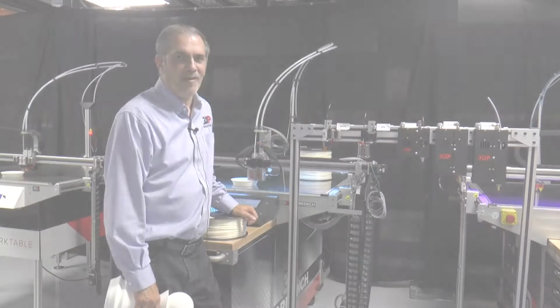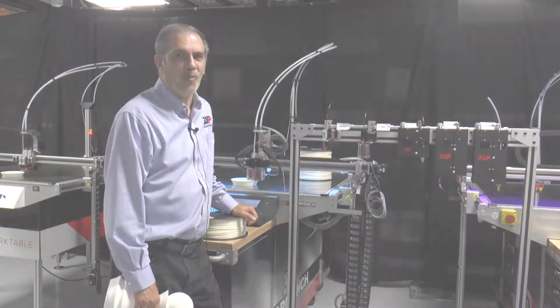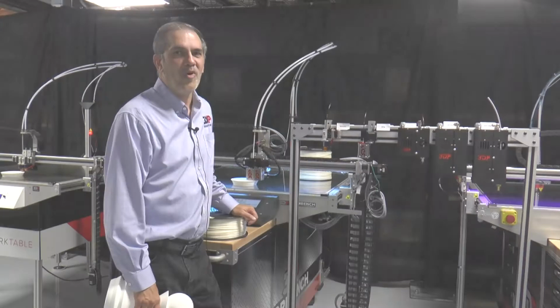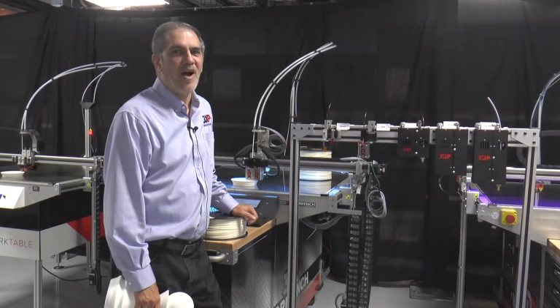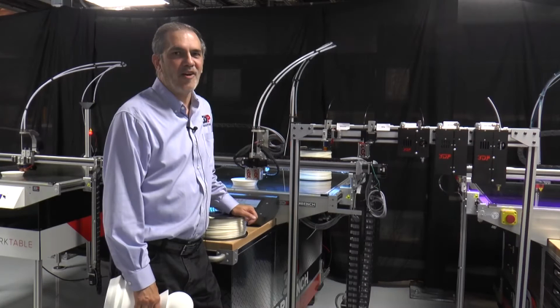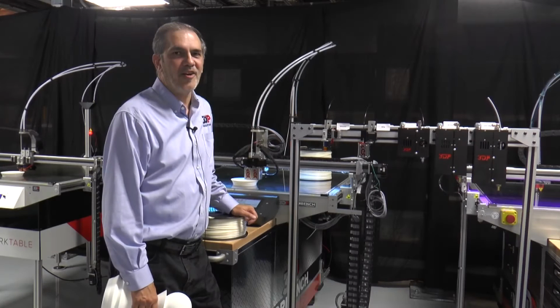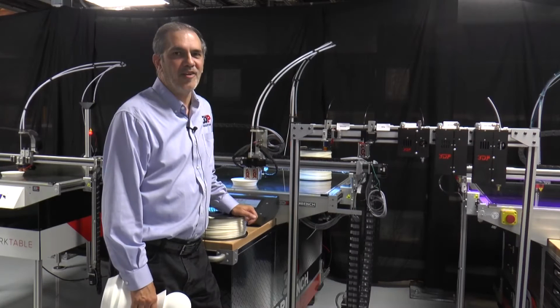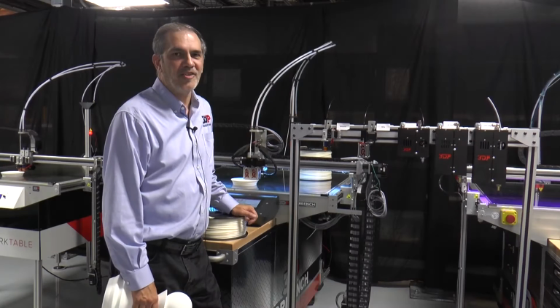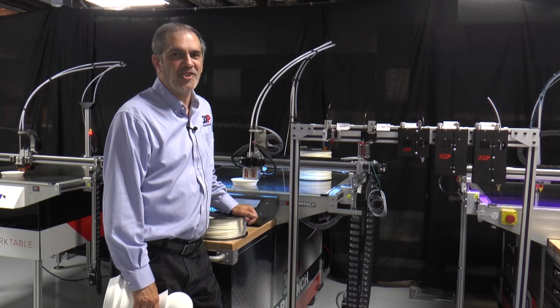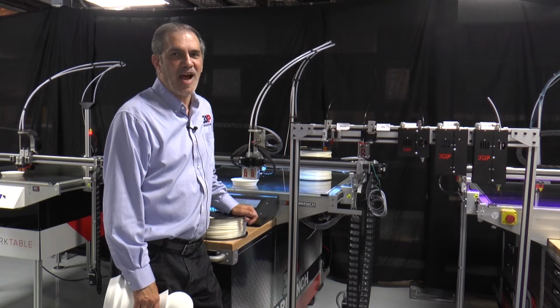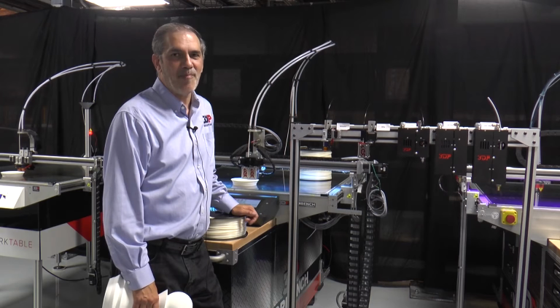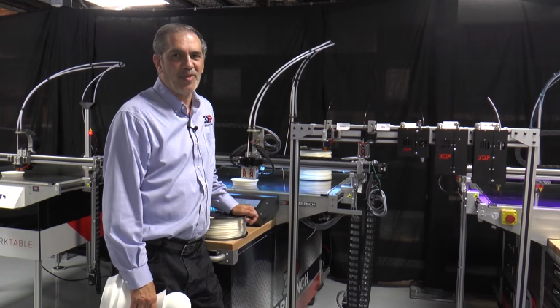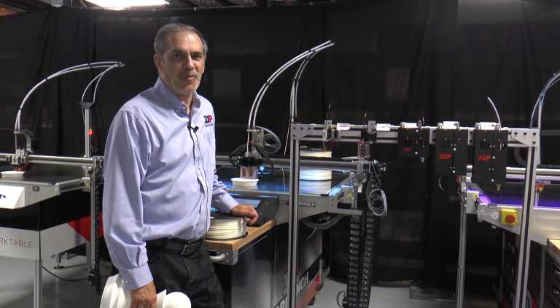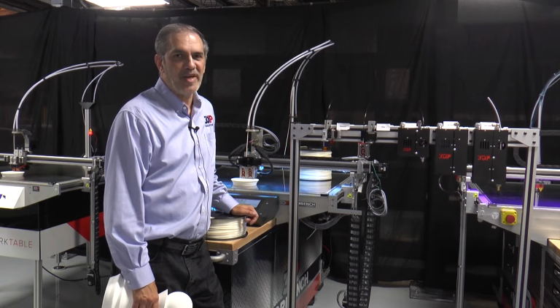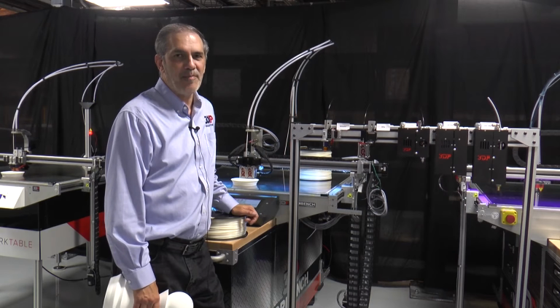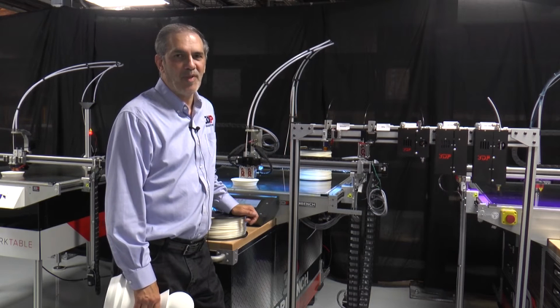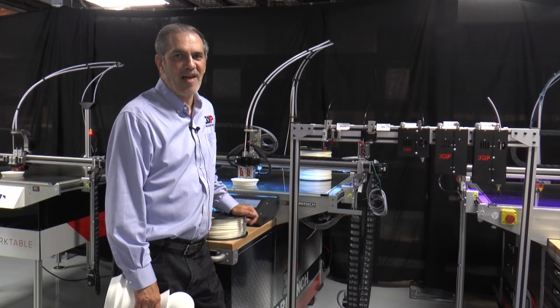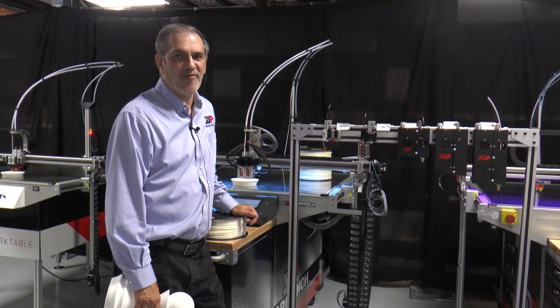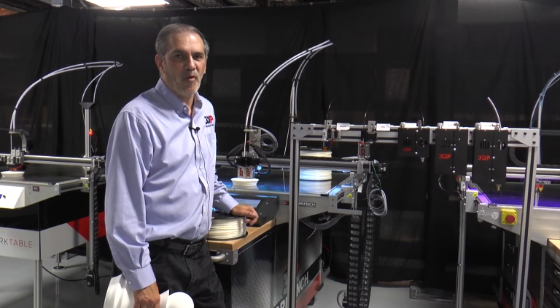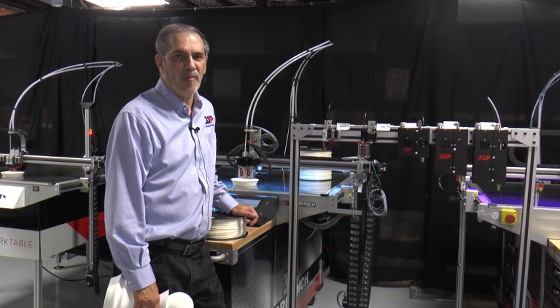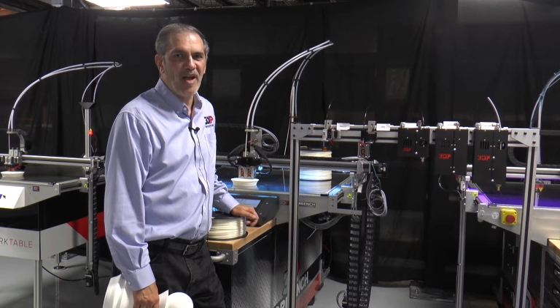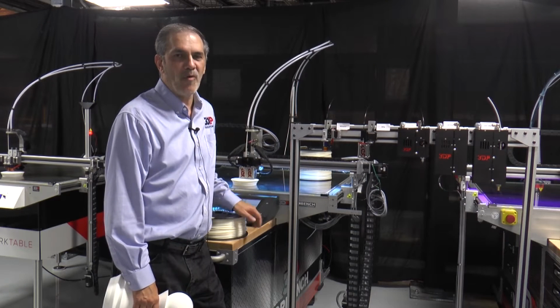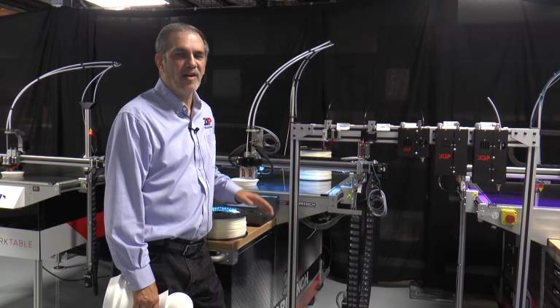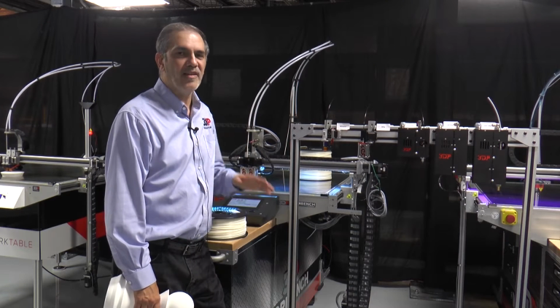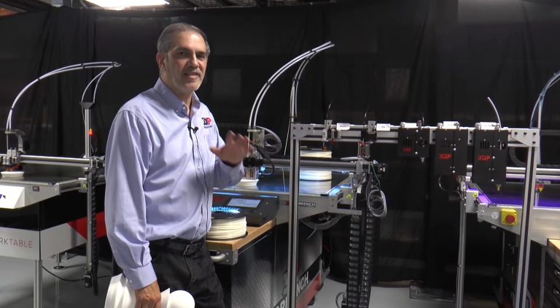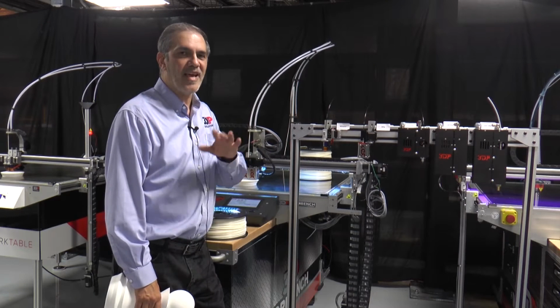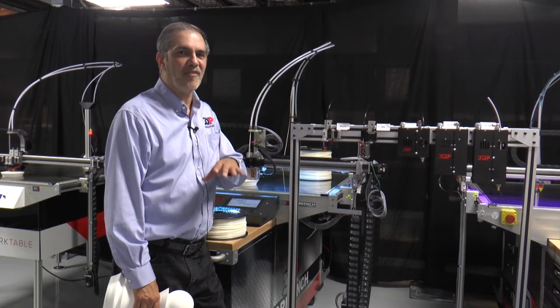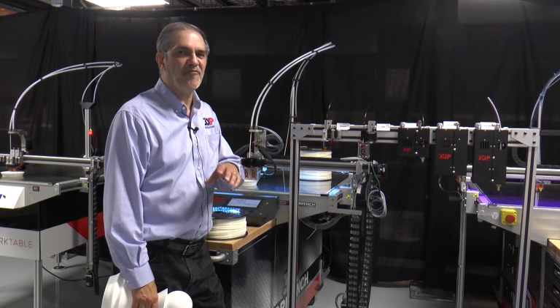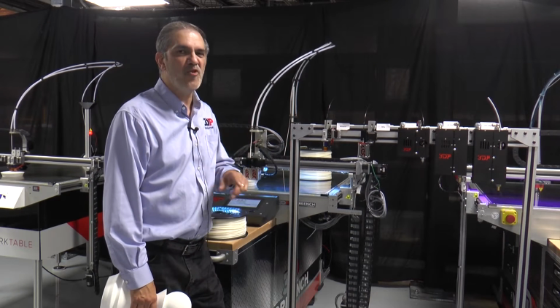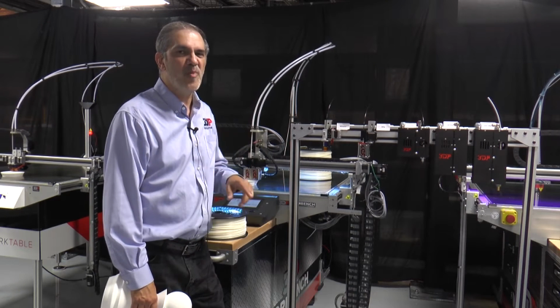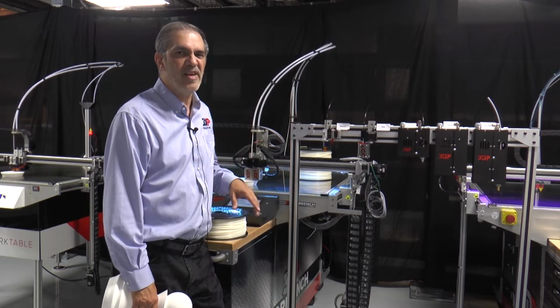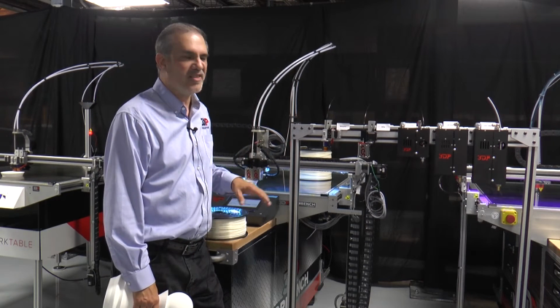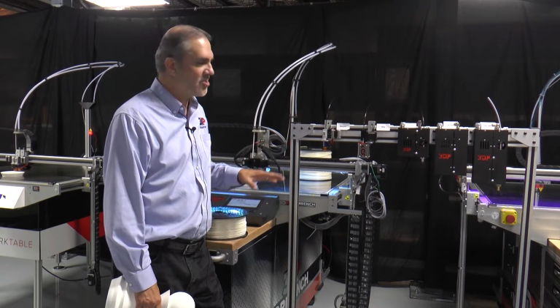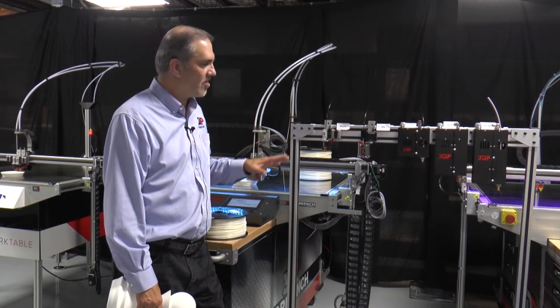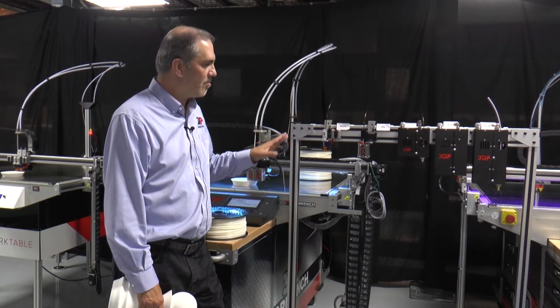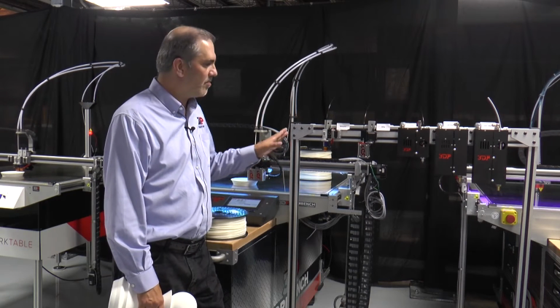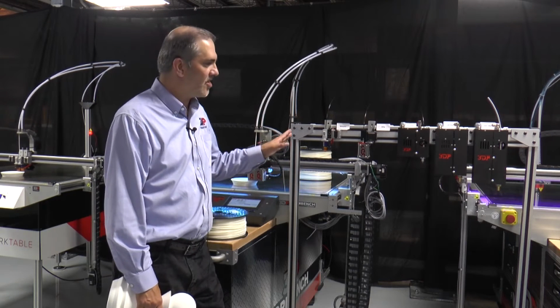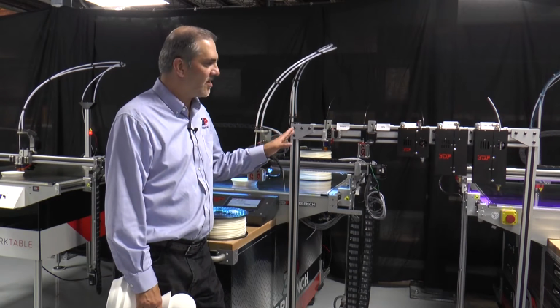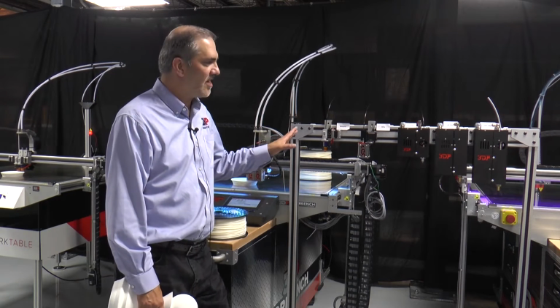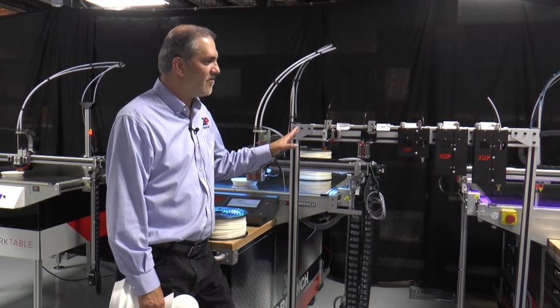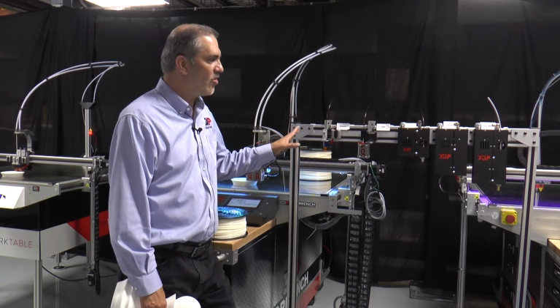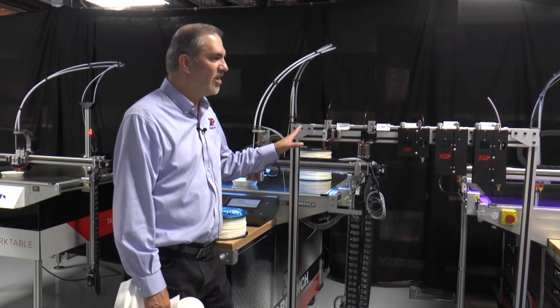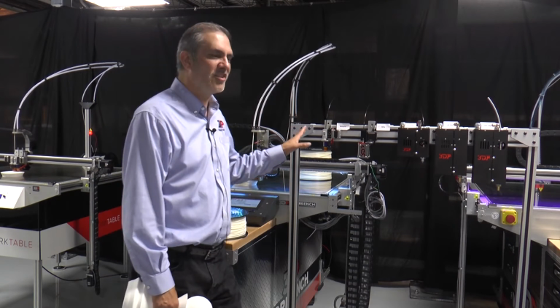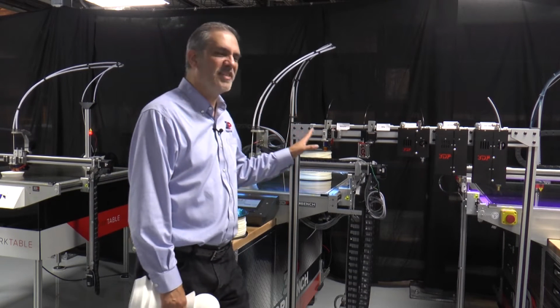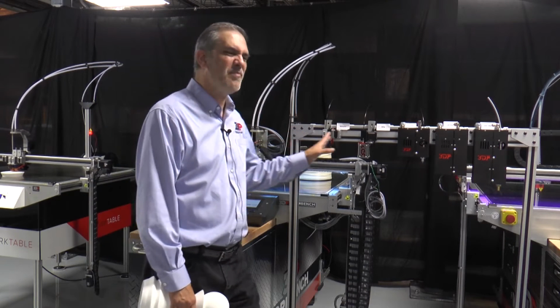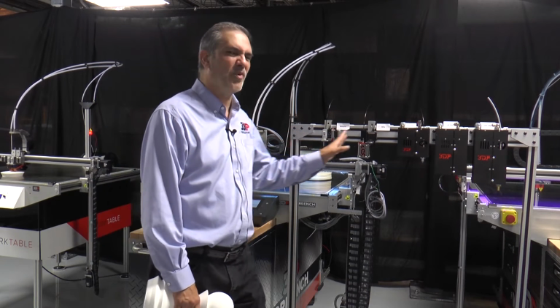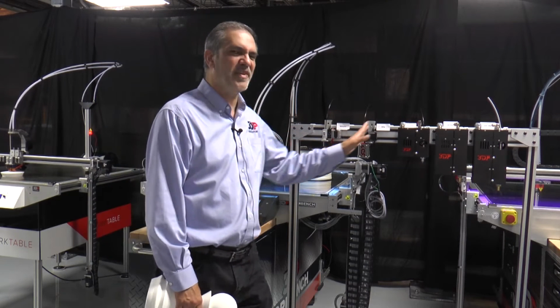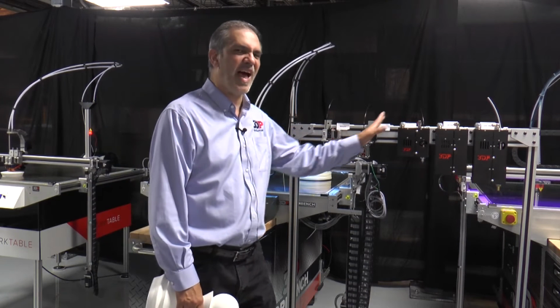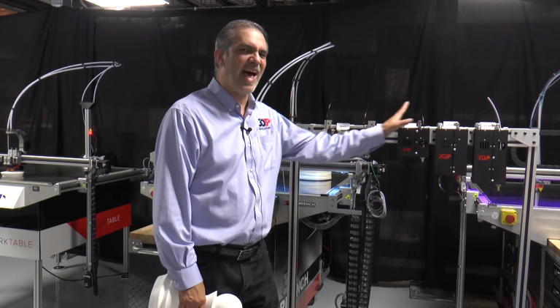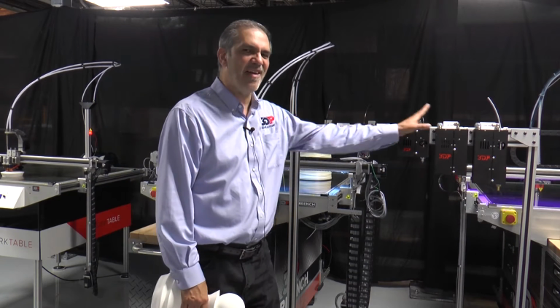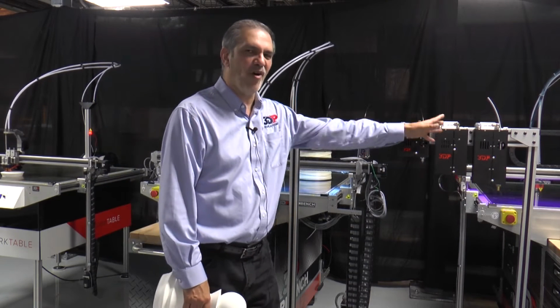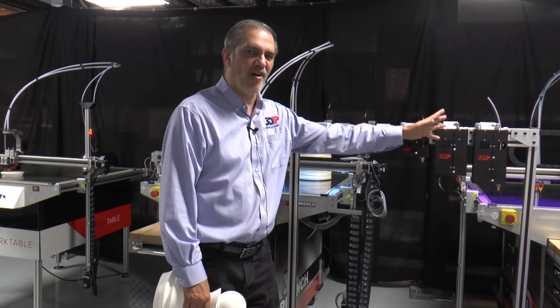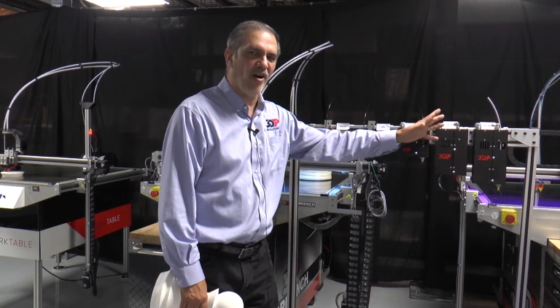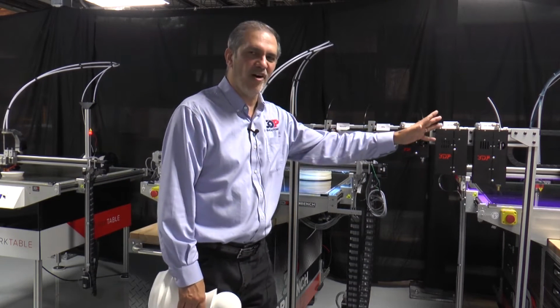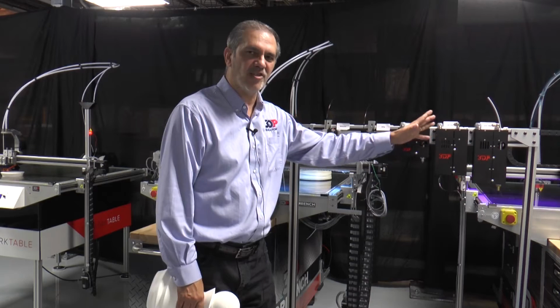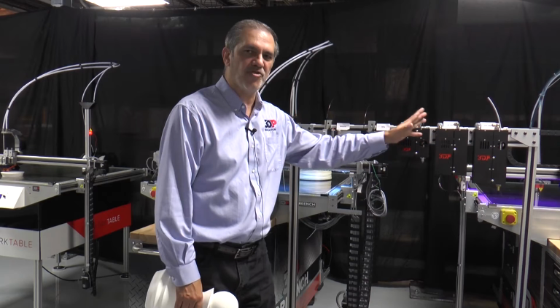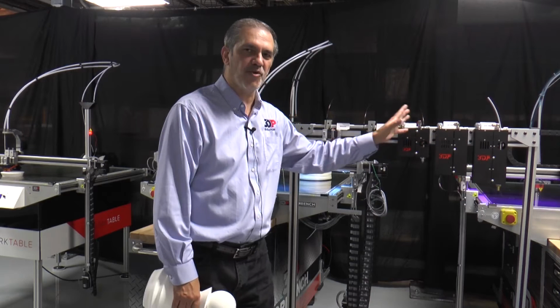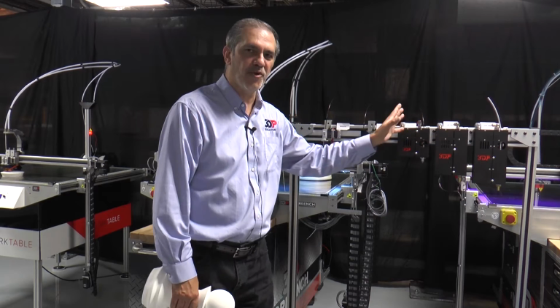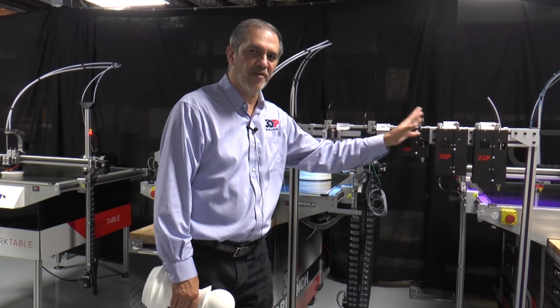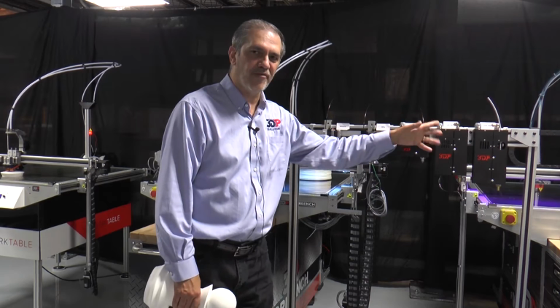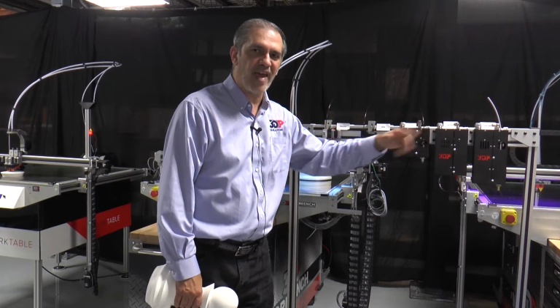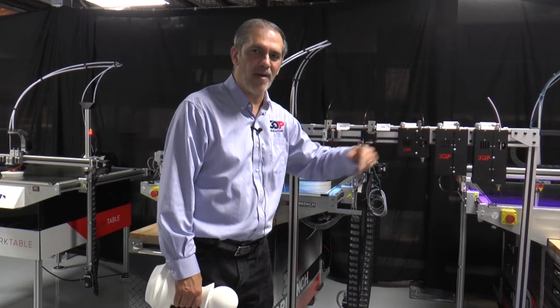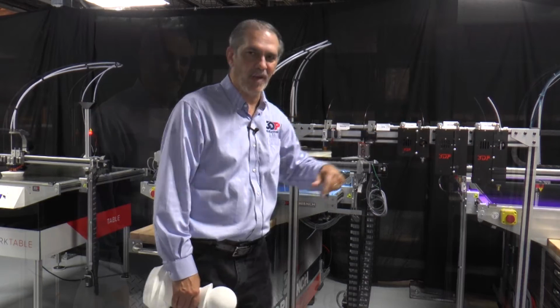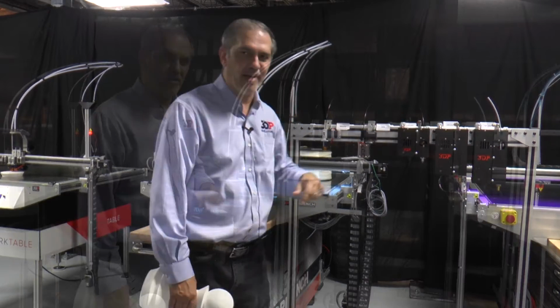We're out here in the shop at 3D Platform and I wanted to take a few minutes to give you a little deeper dive on our extruder family.